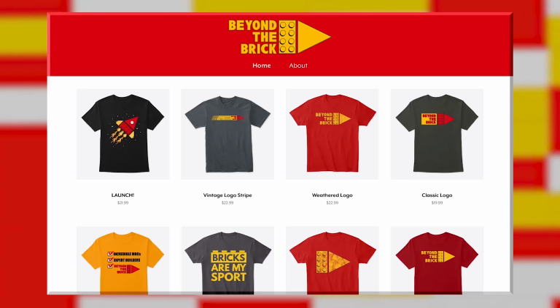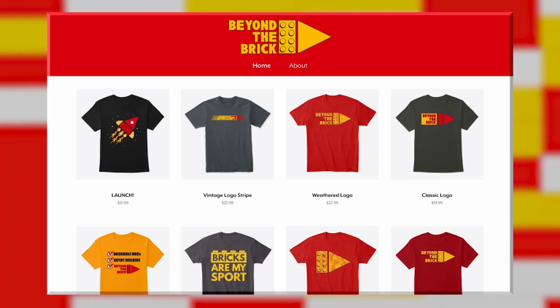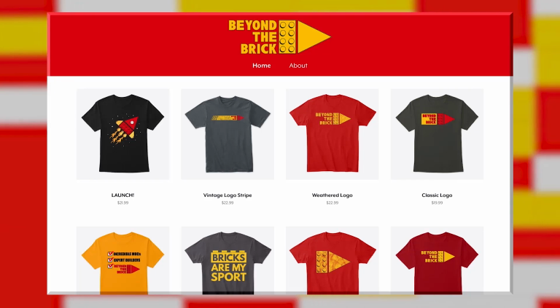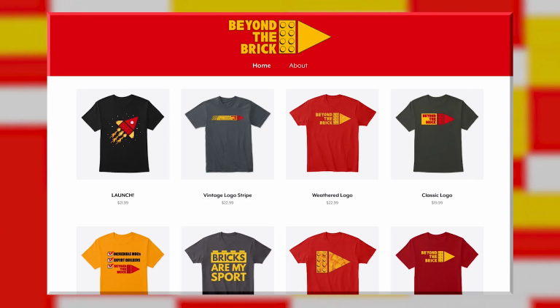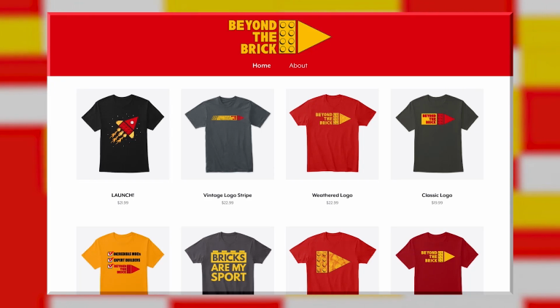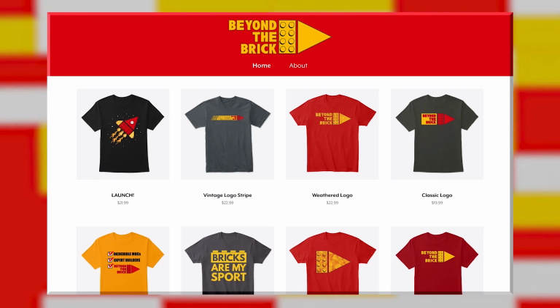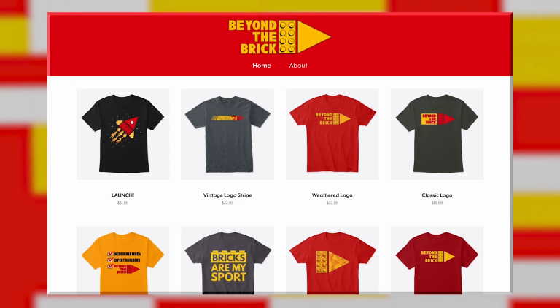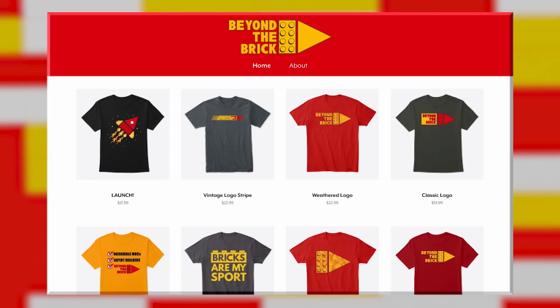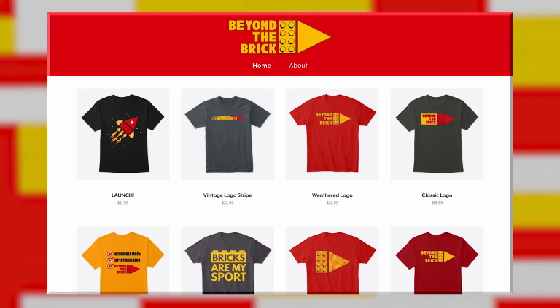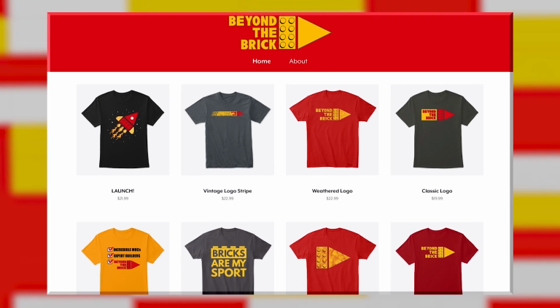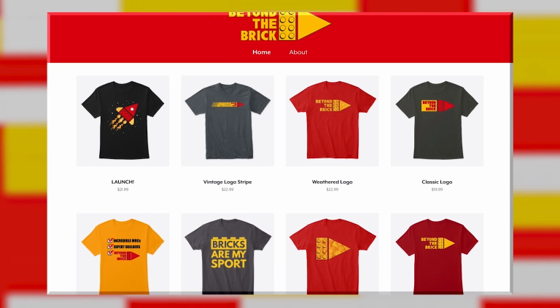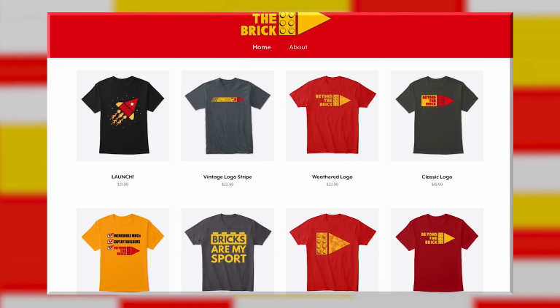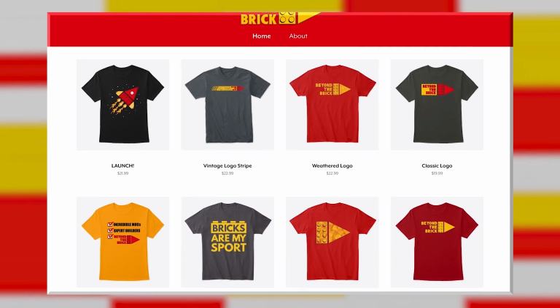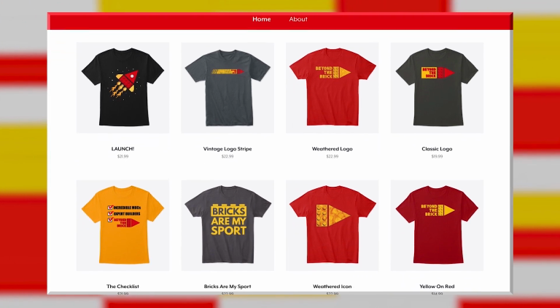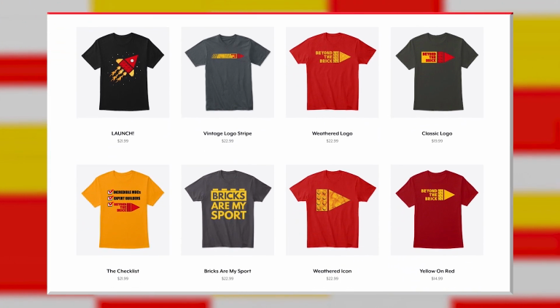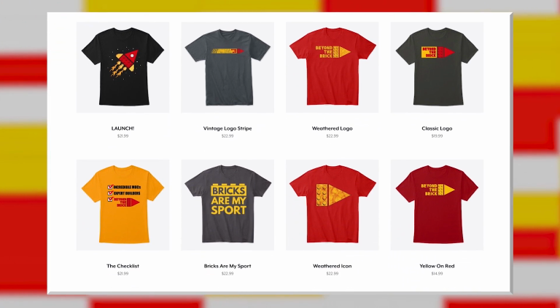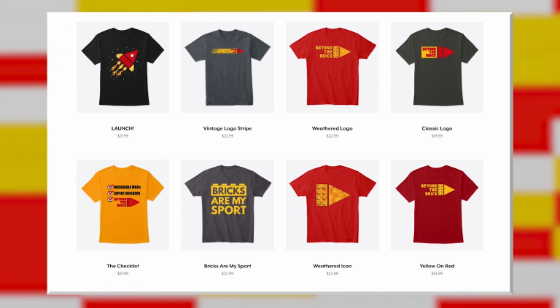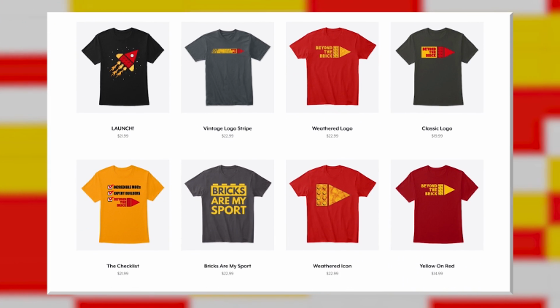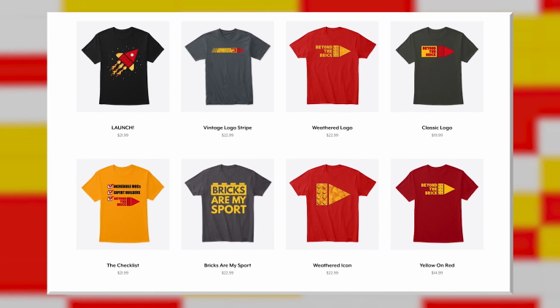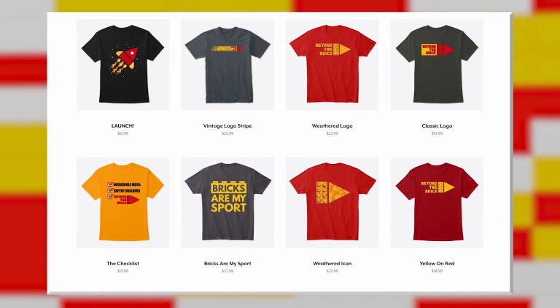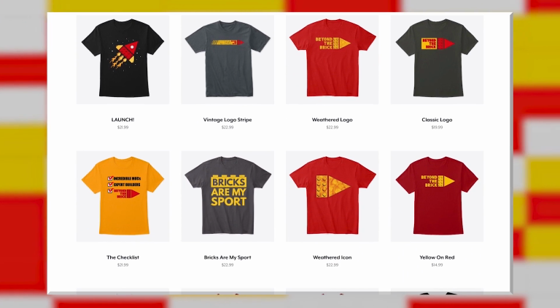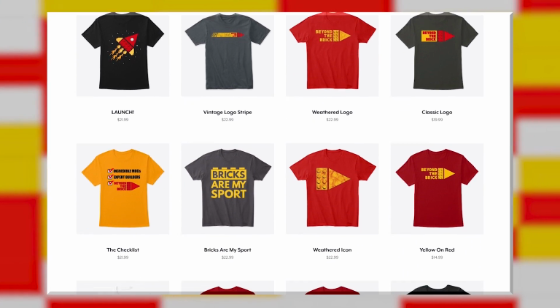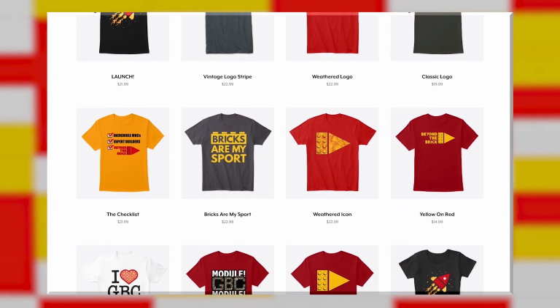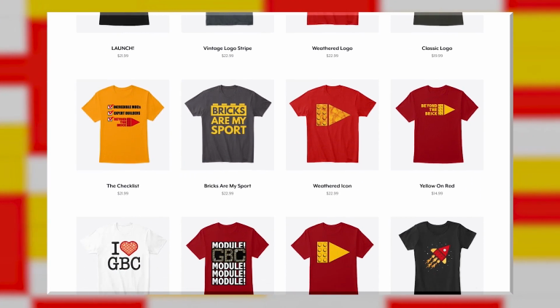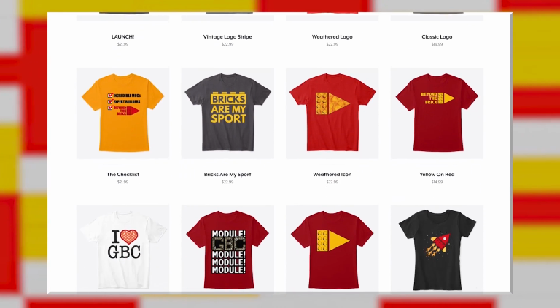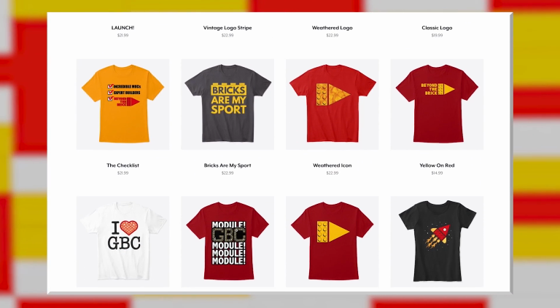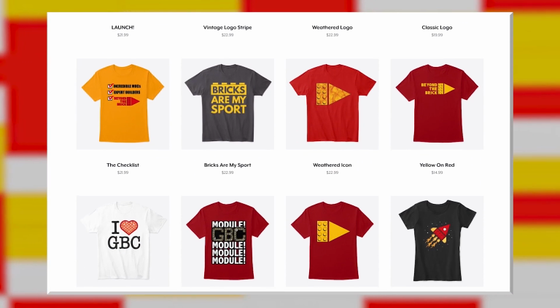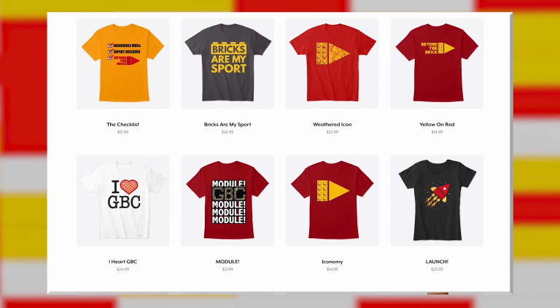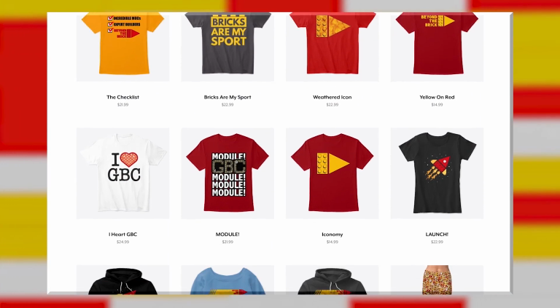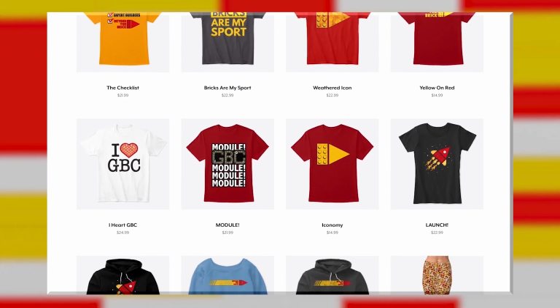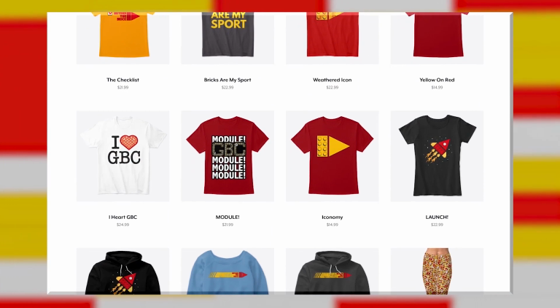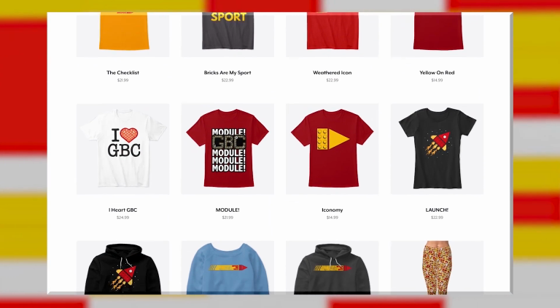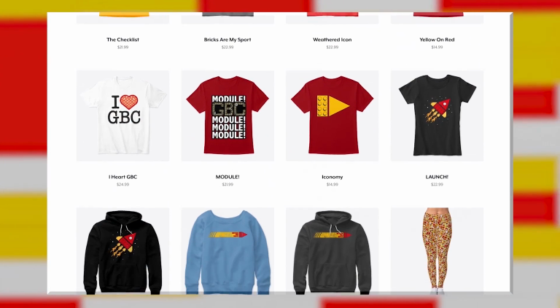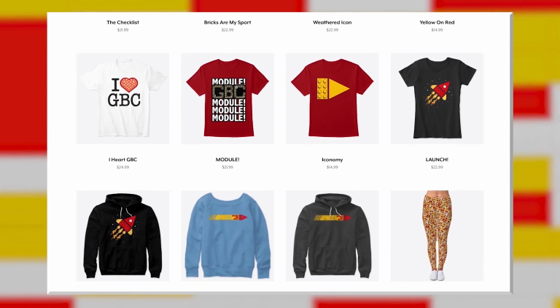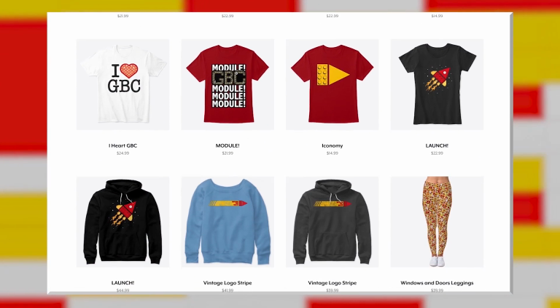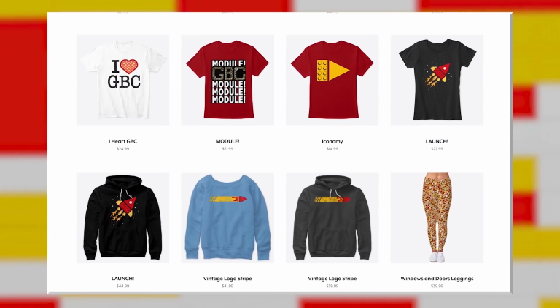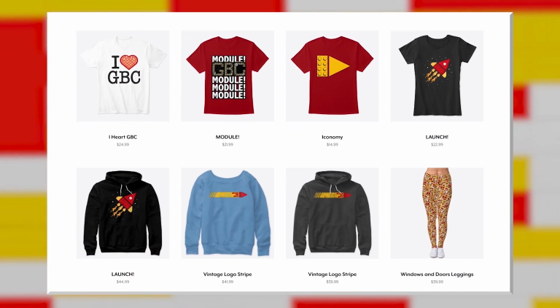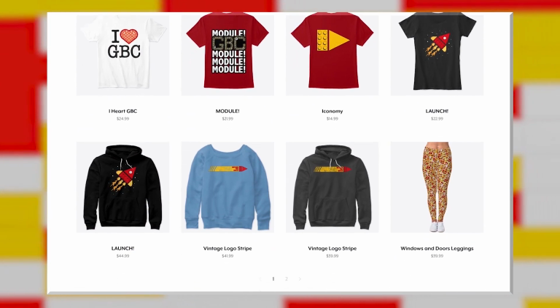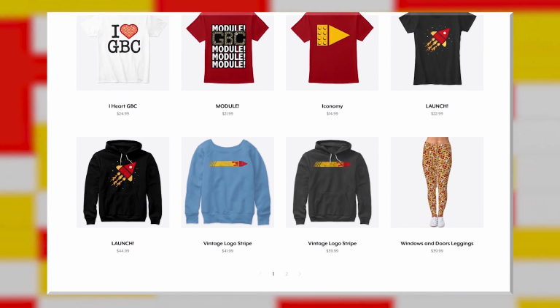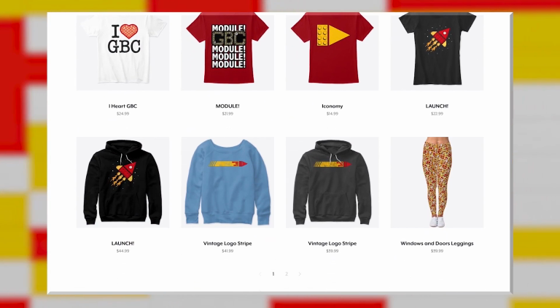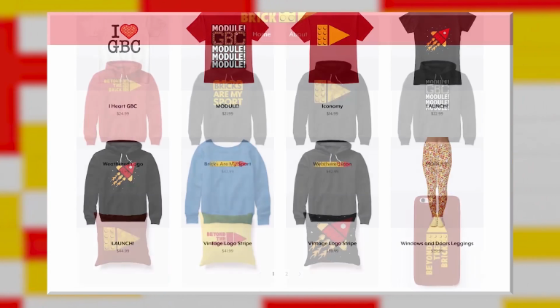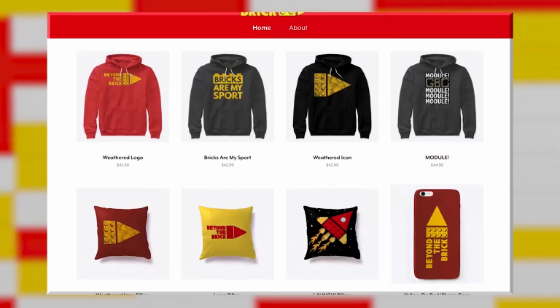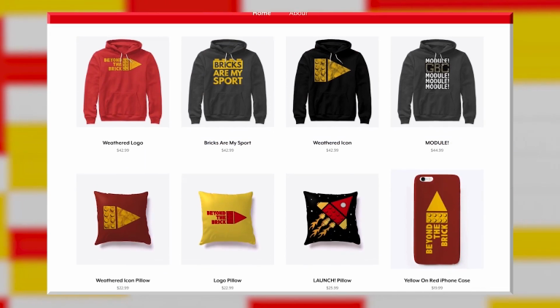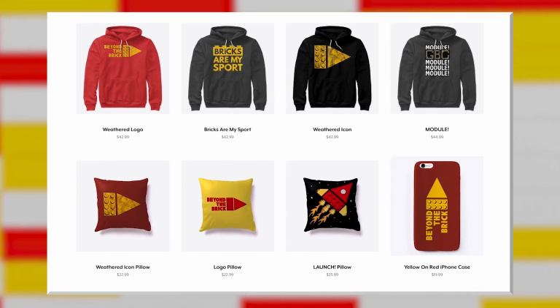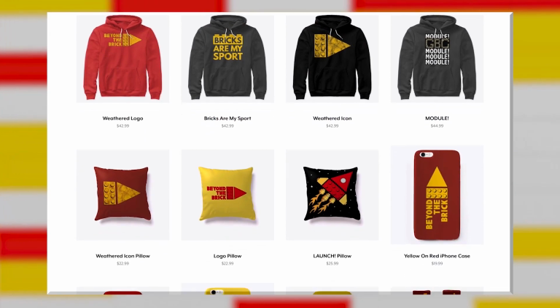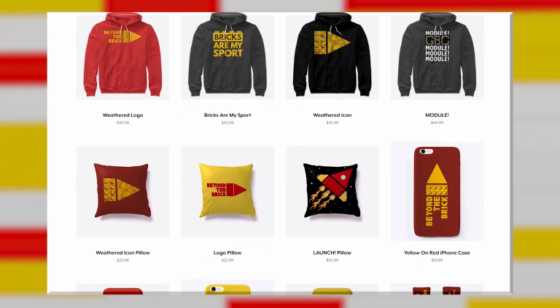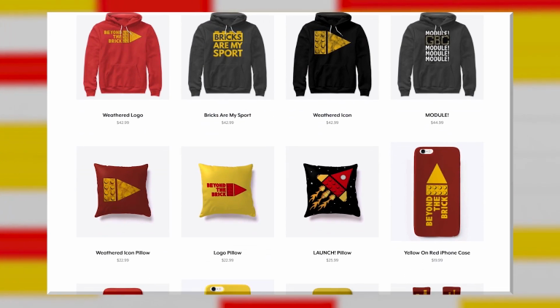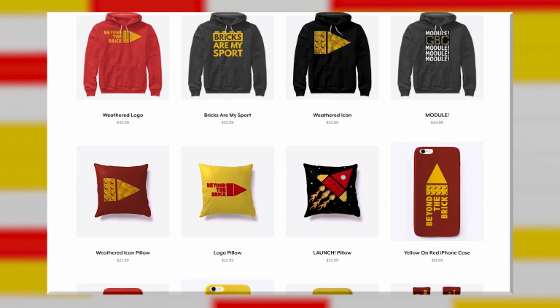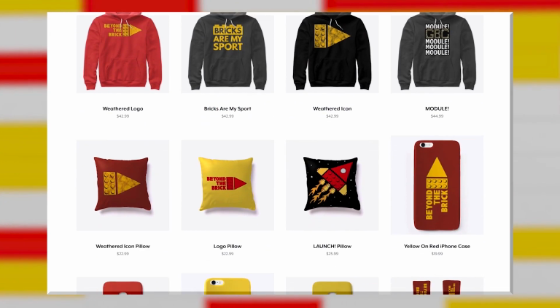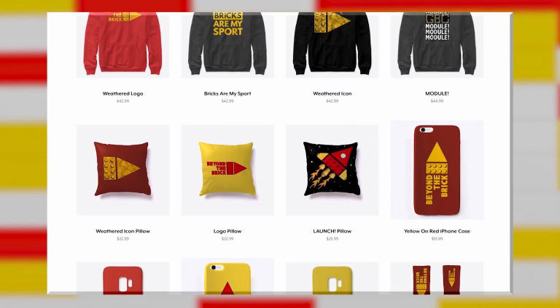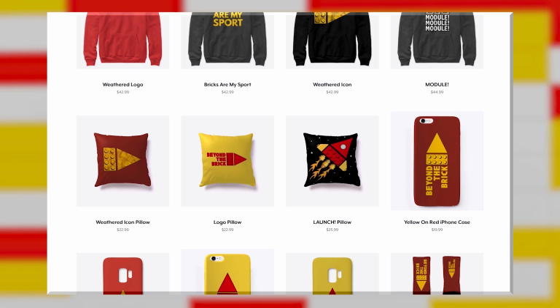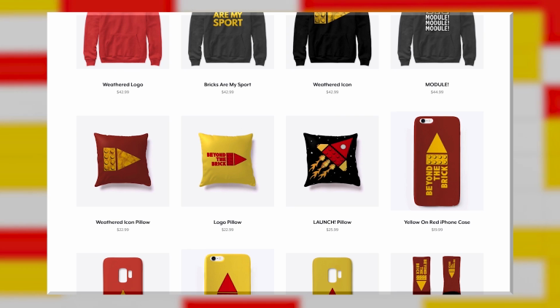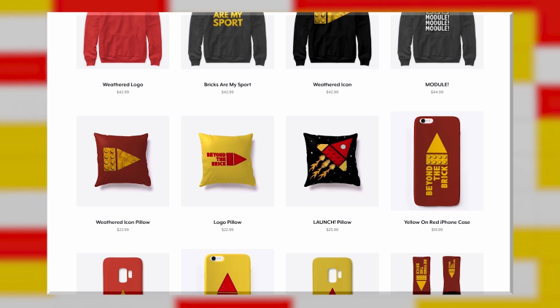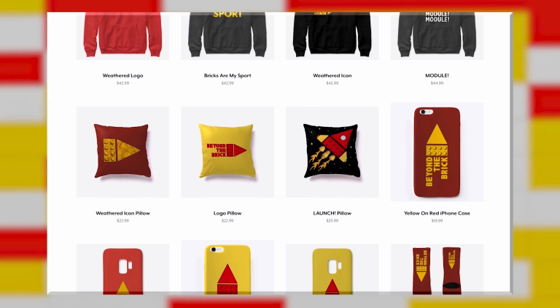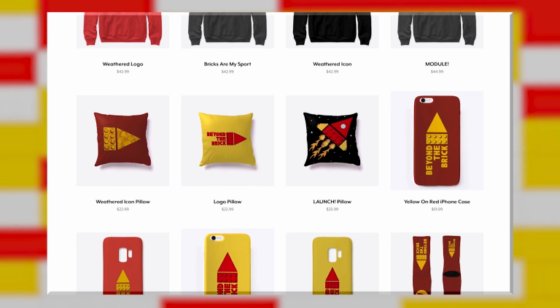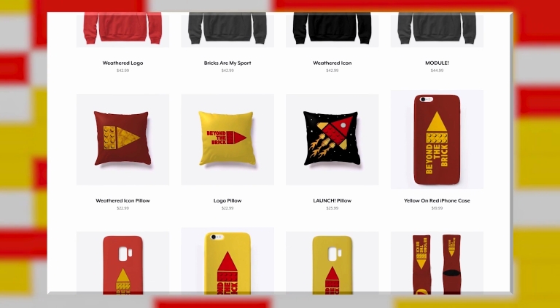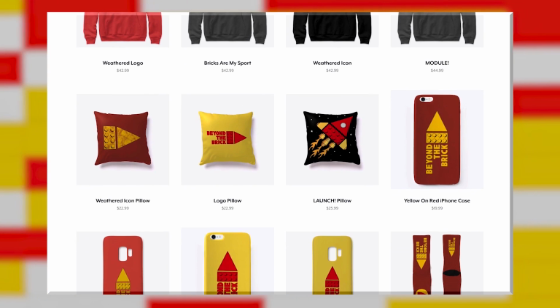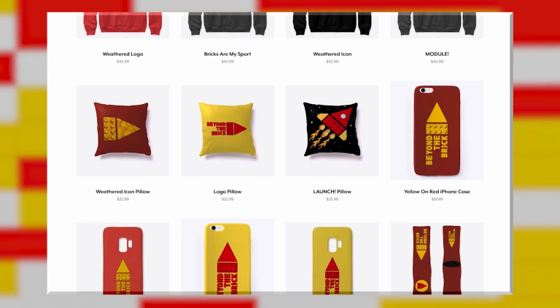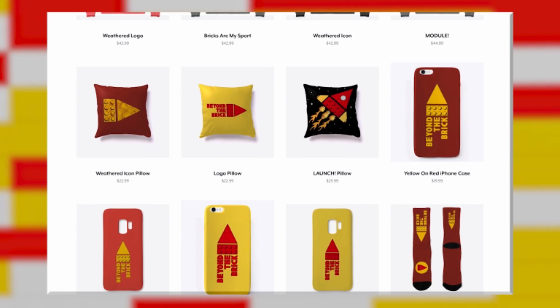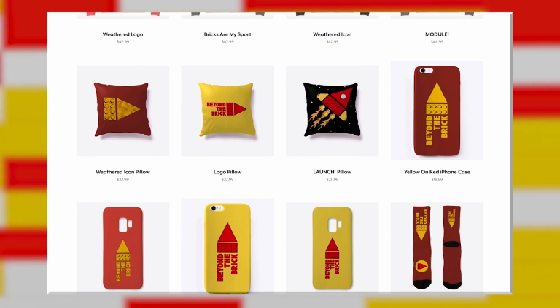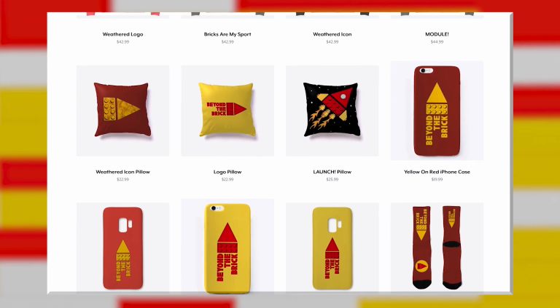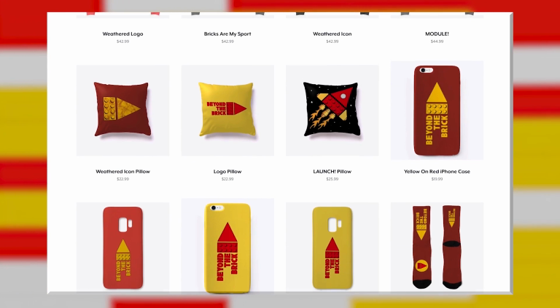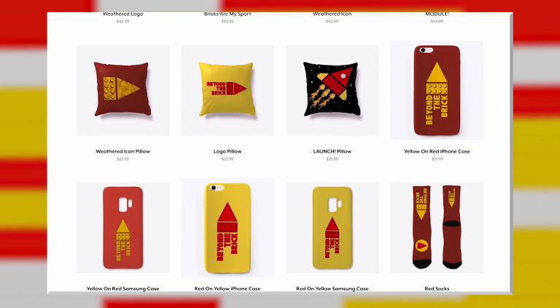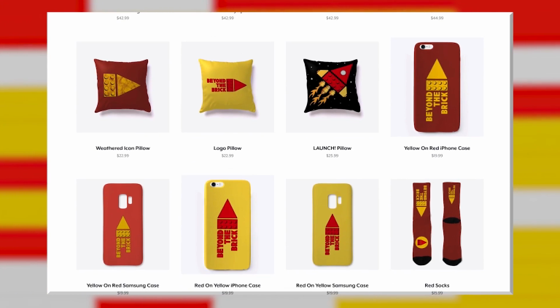Thanks for watching Beyond the Brick. Show off your LEGO fandom with our brand new merch line — link in the description. Now enjoy the video.